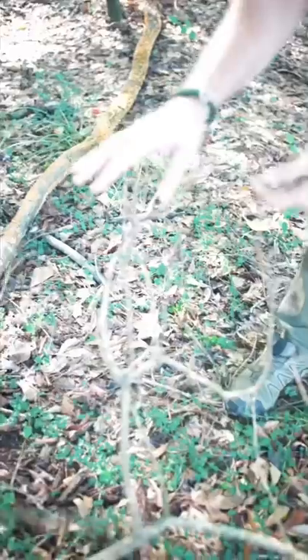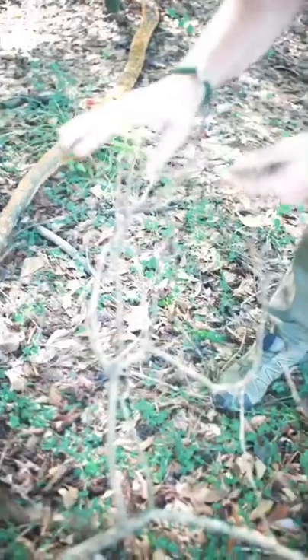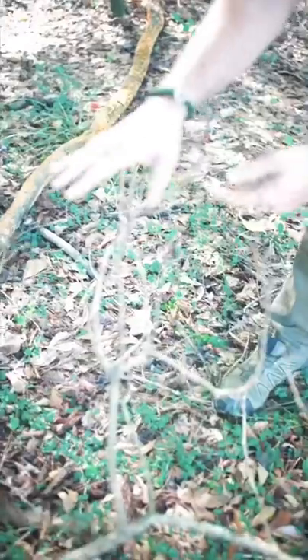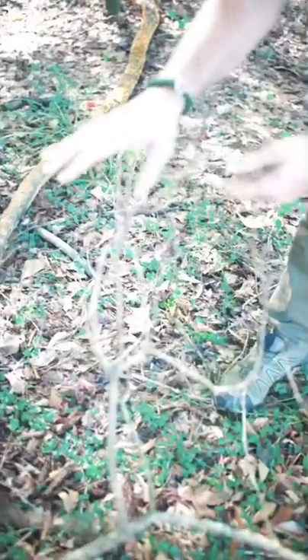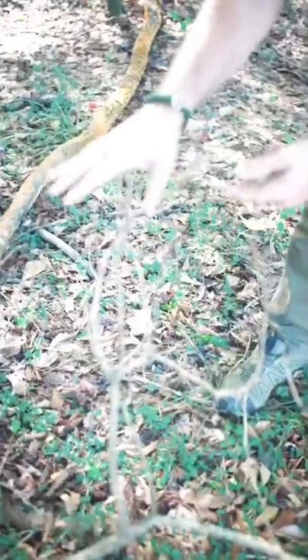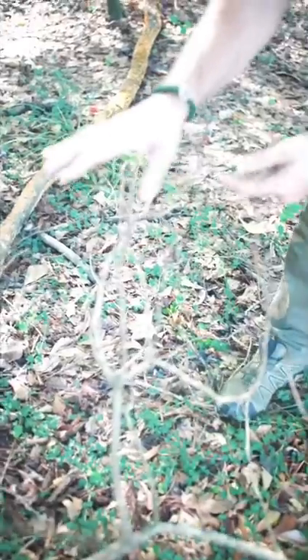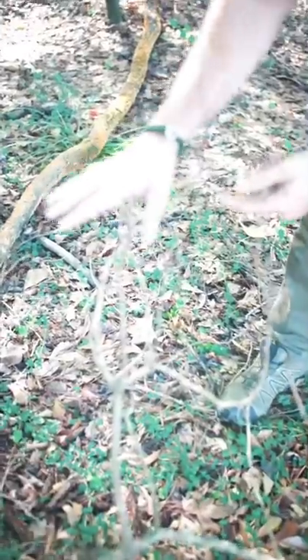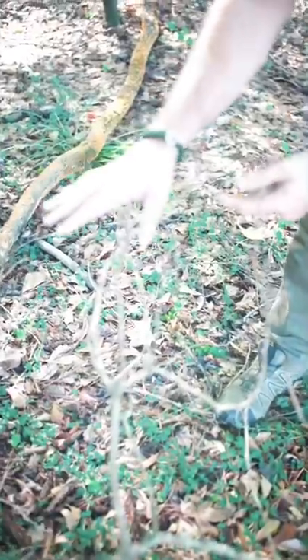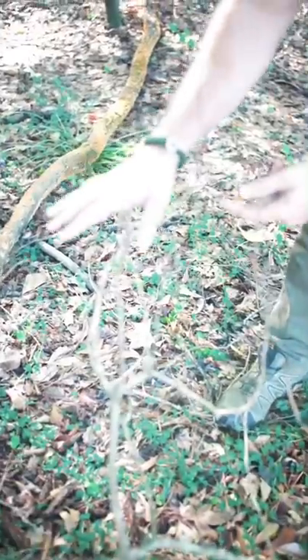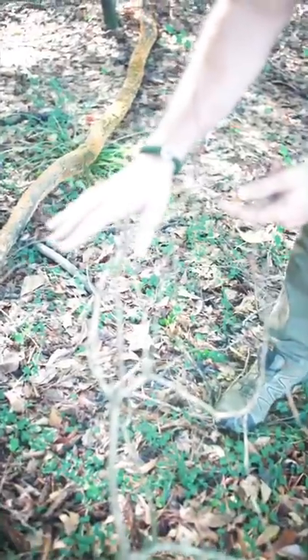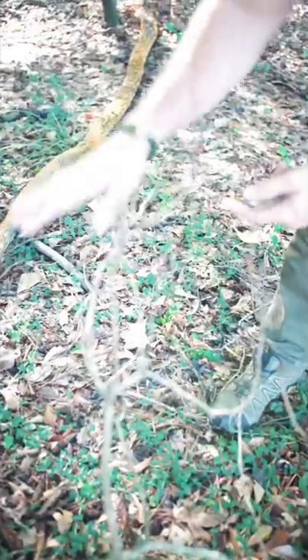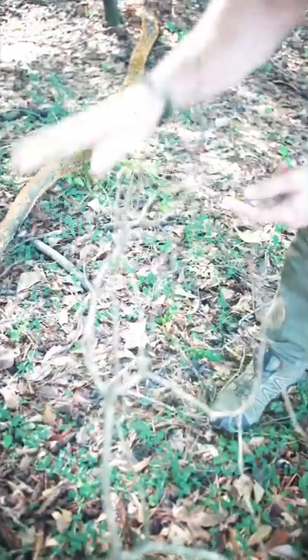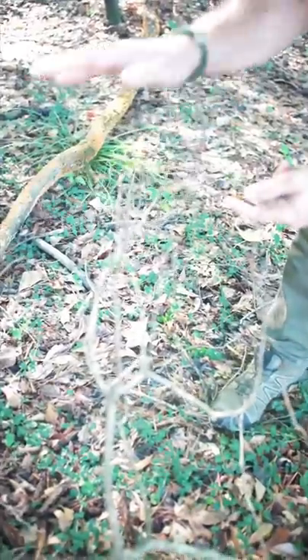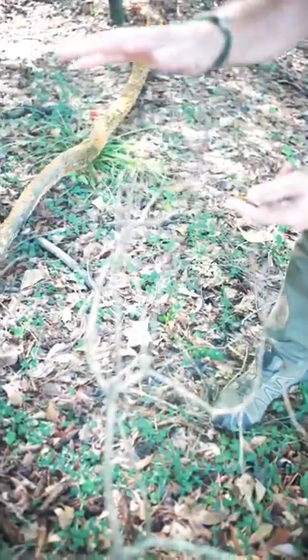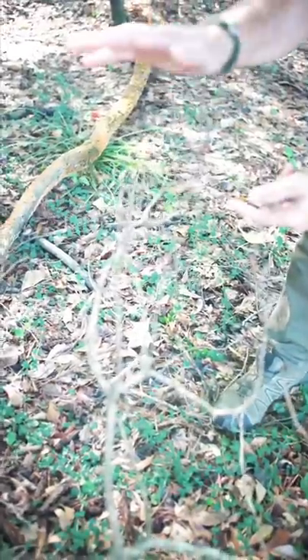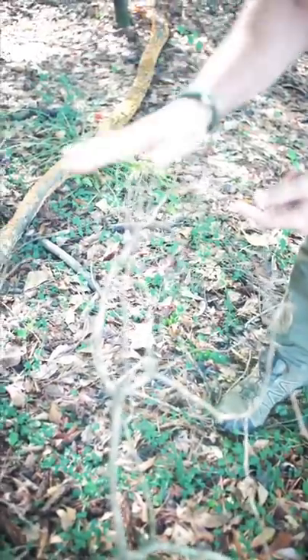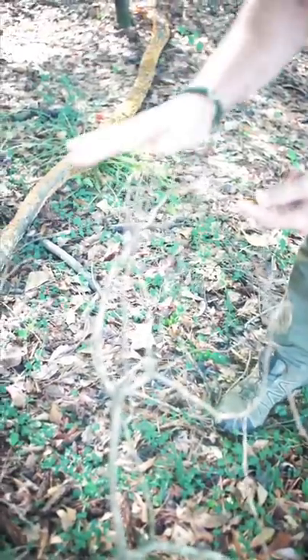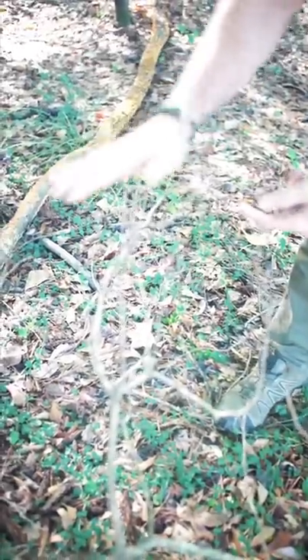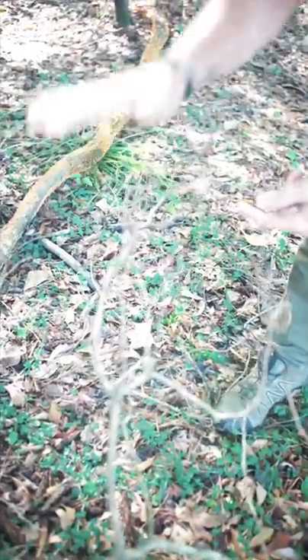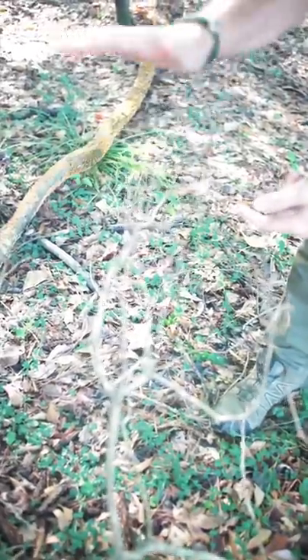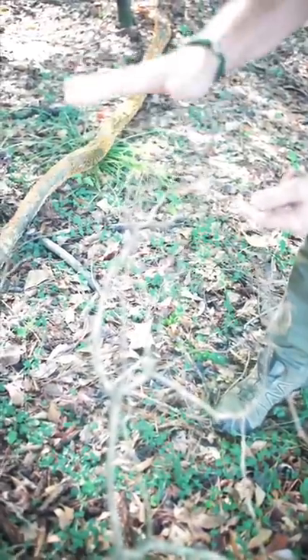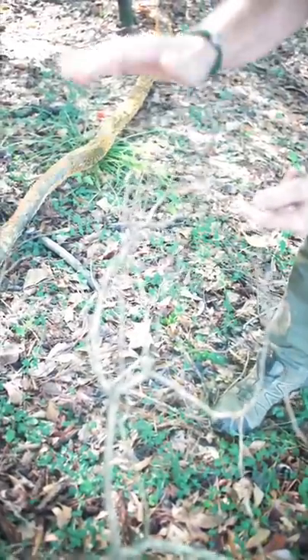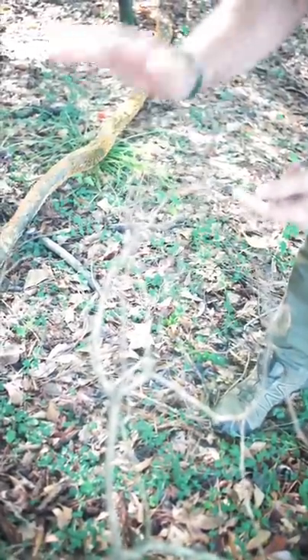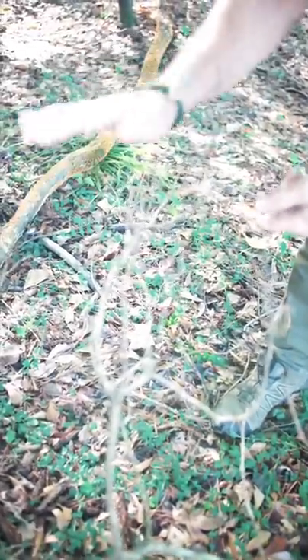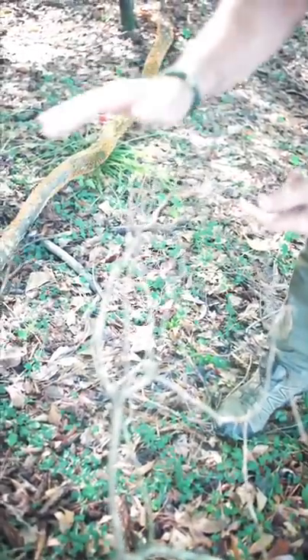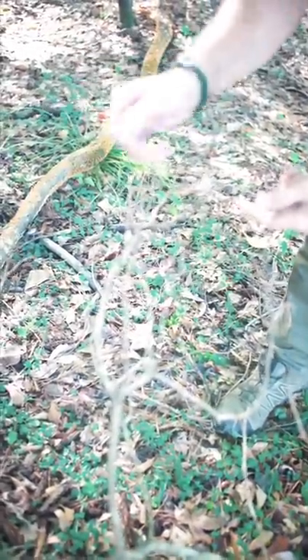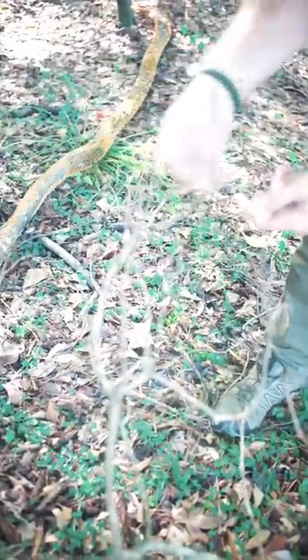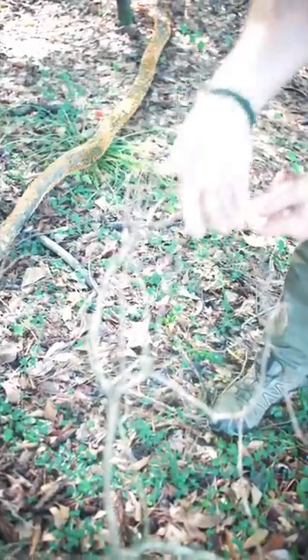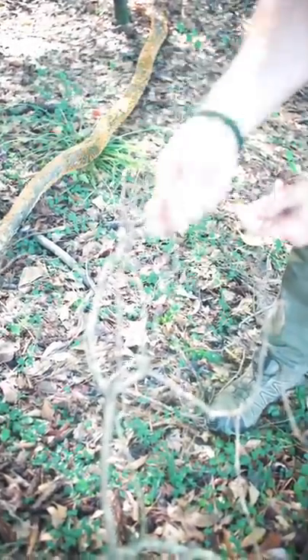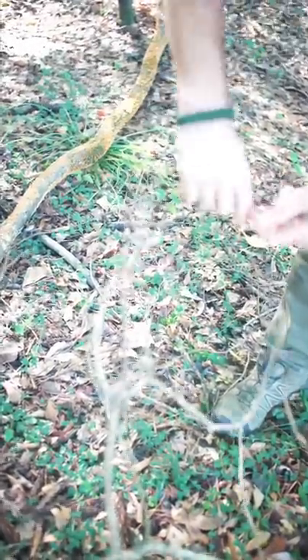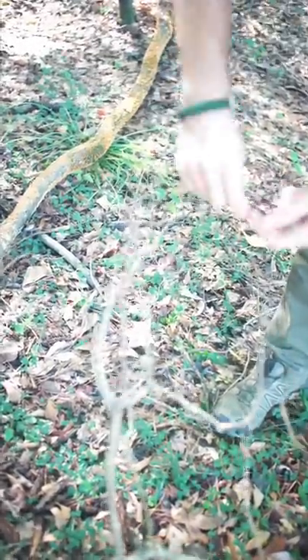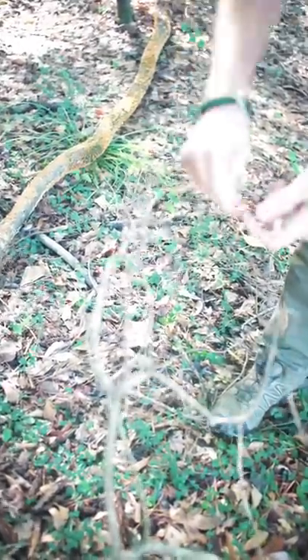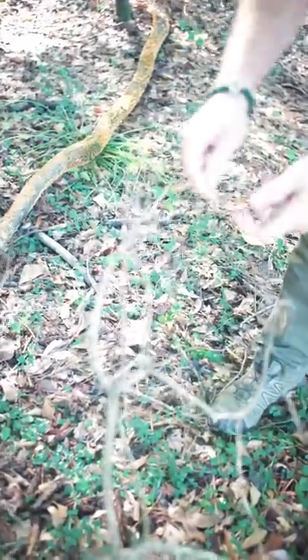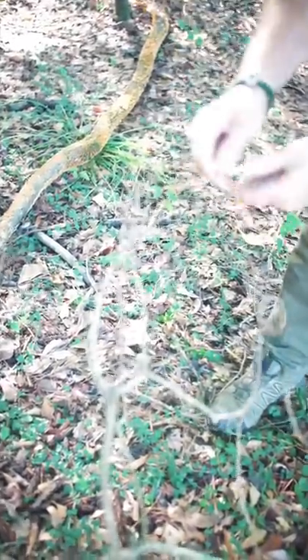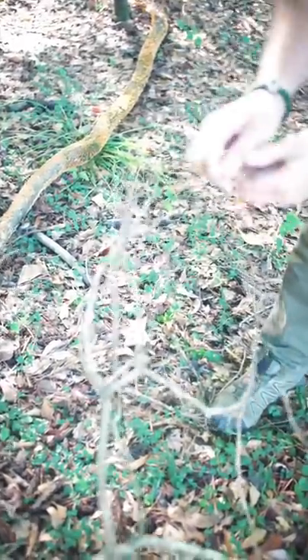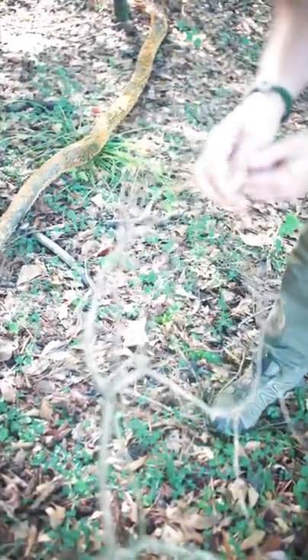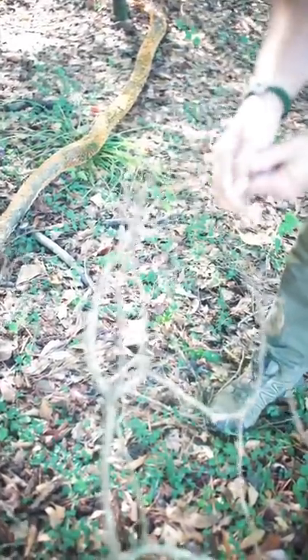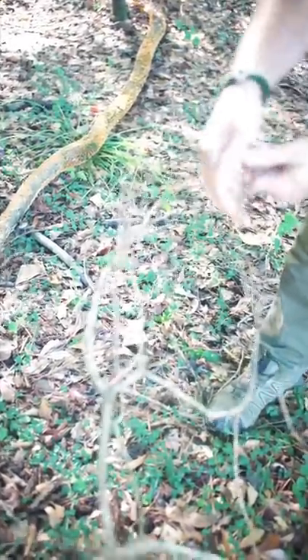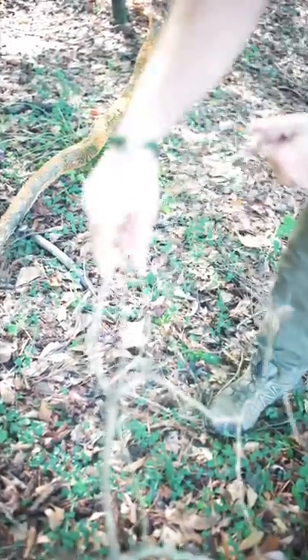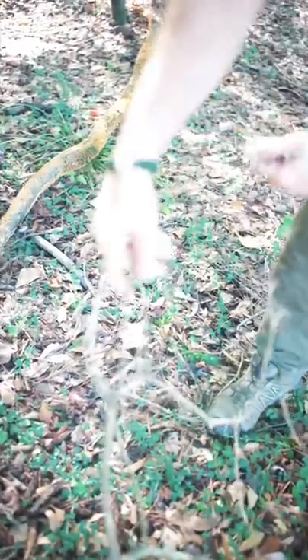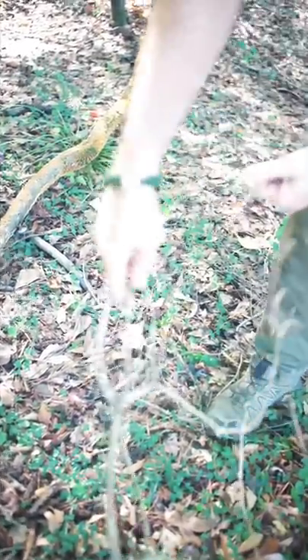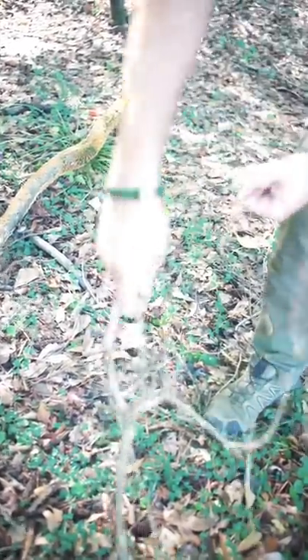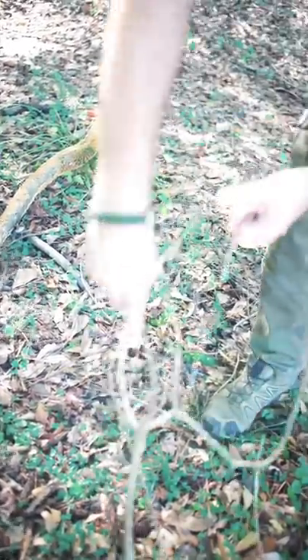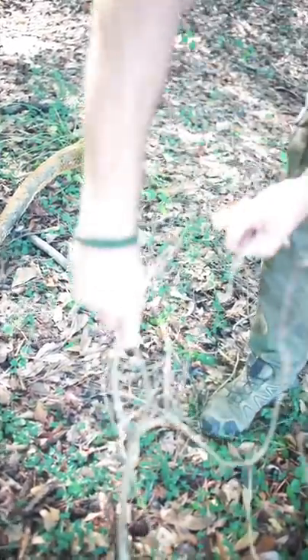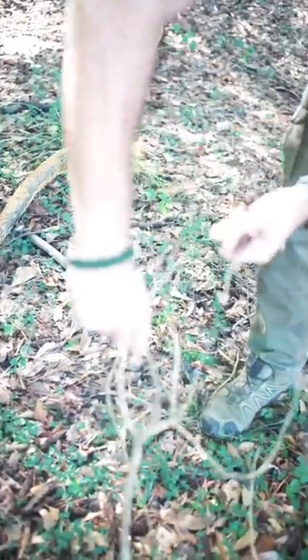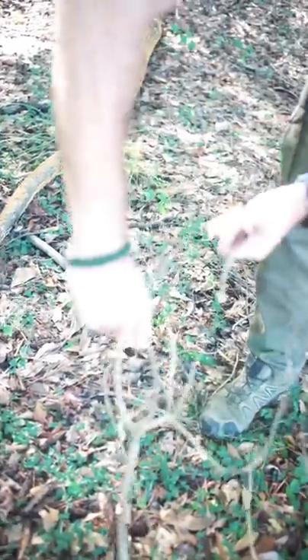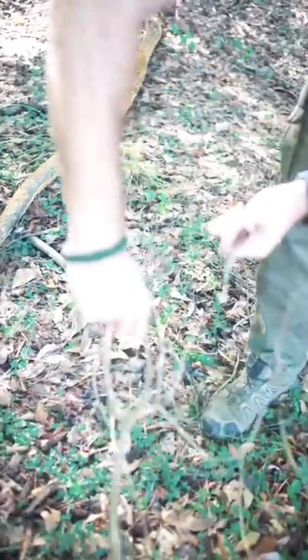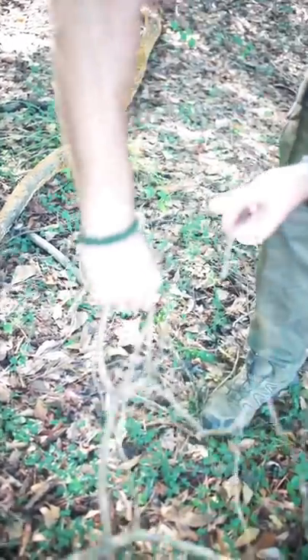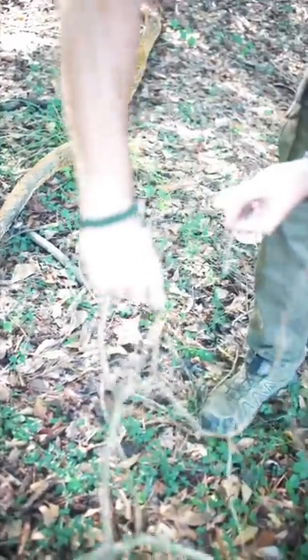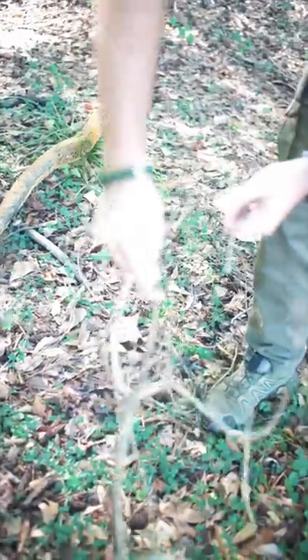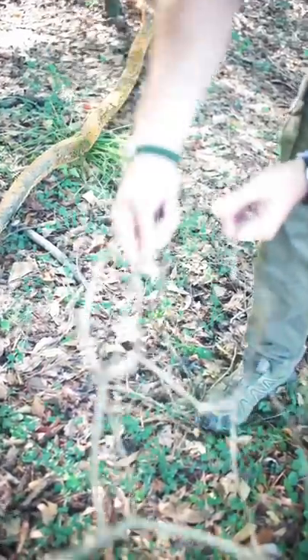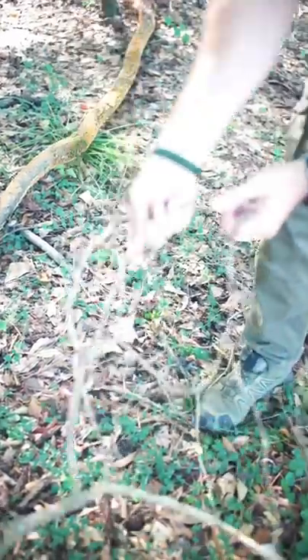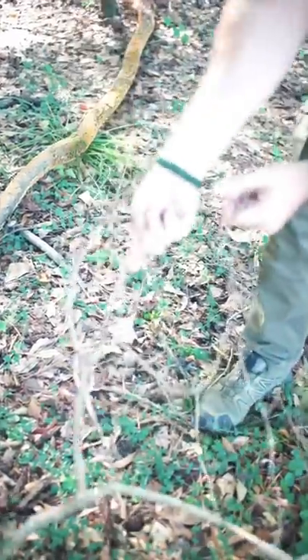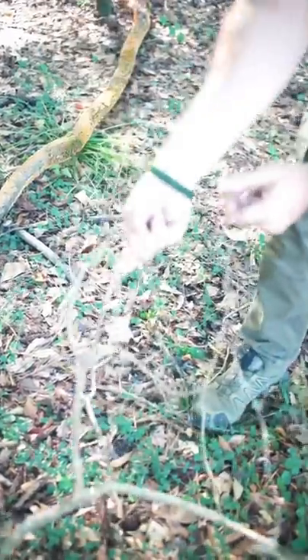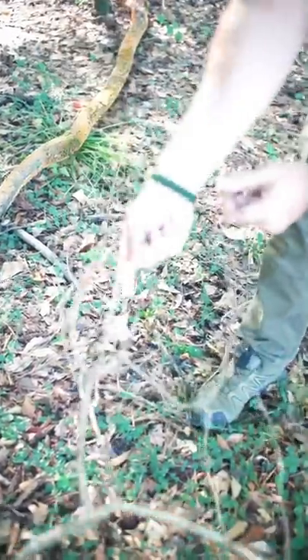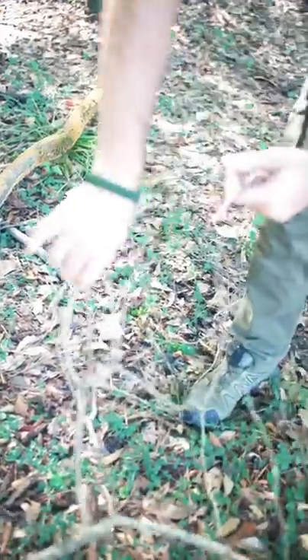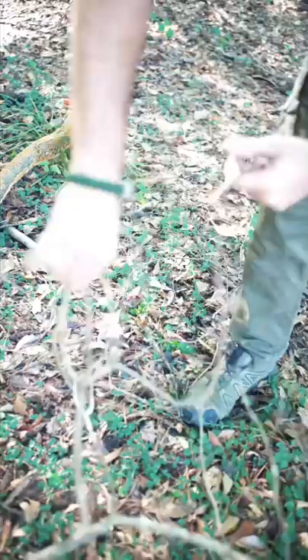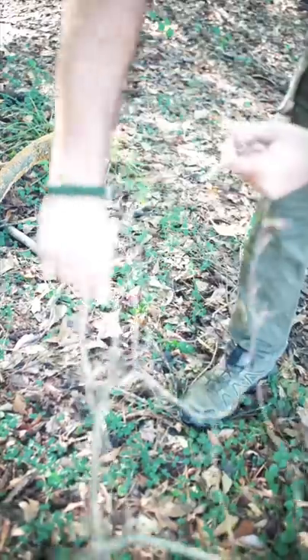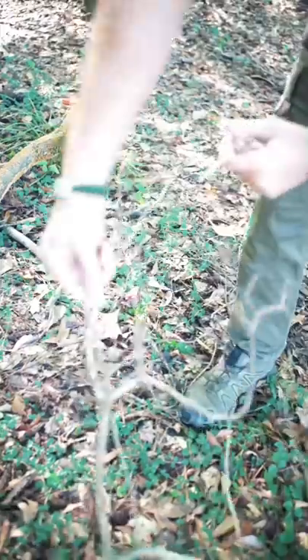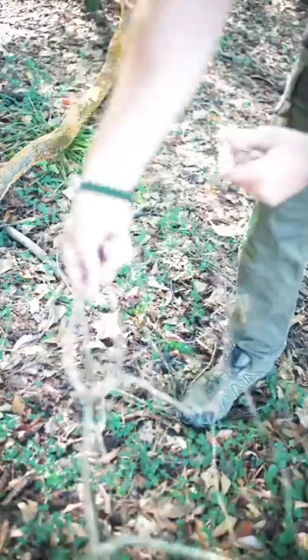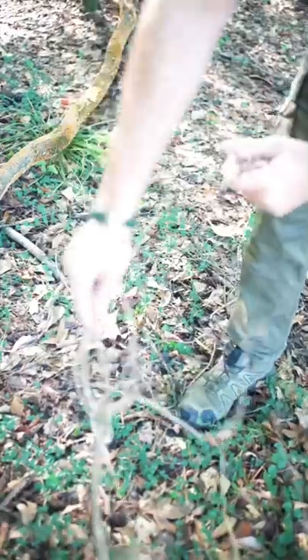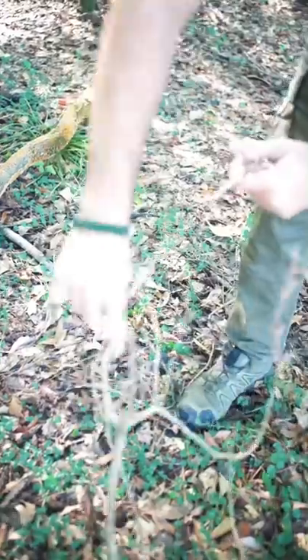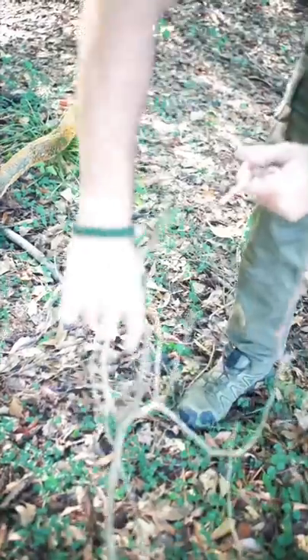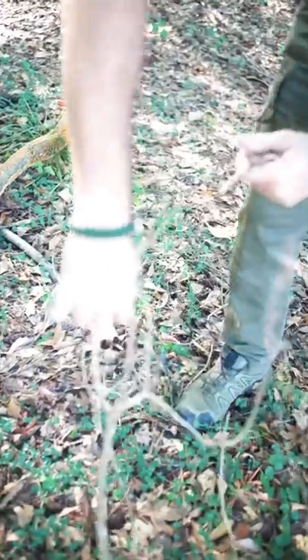Now we need to get kindling. This is wood off the ground that's not wet — you hear that pop — and this needs to be pencil lead size up to pencil size.